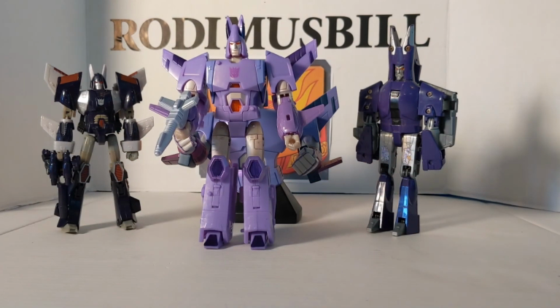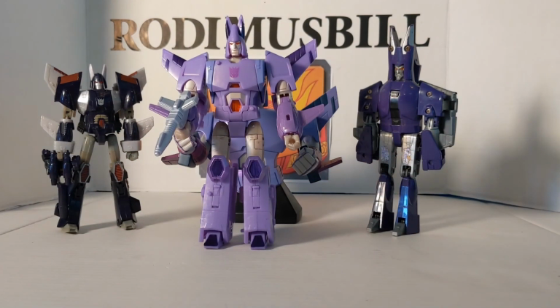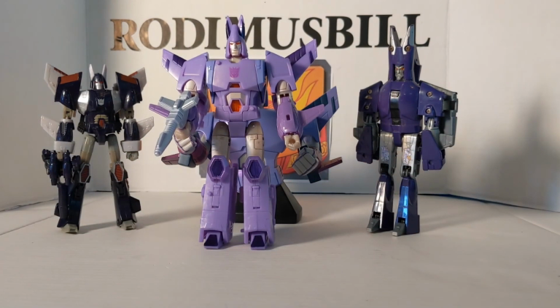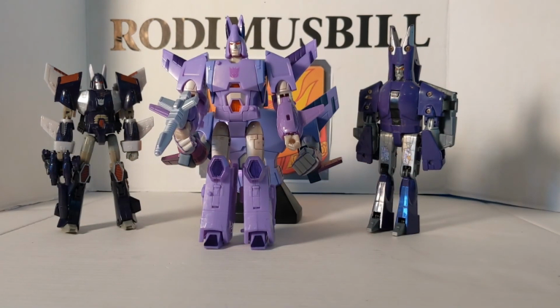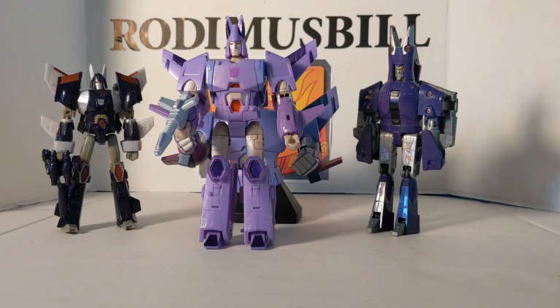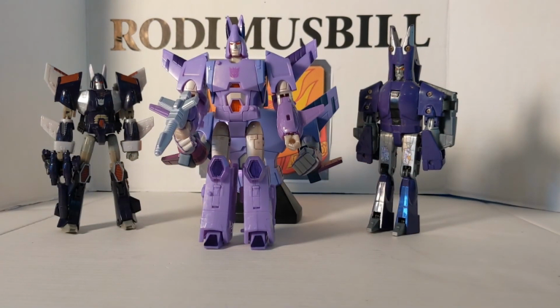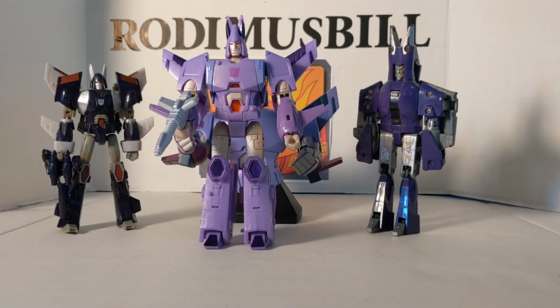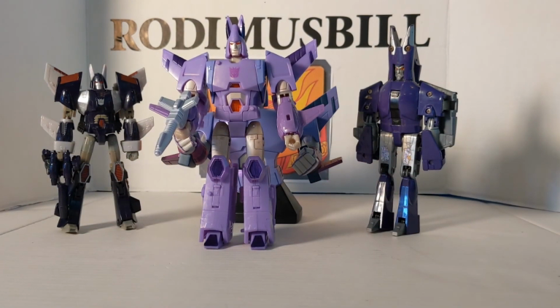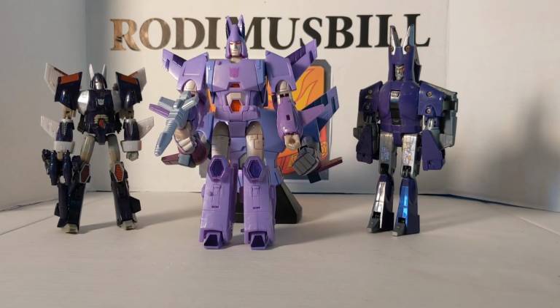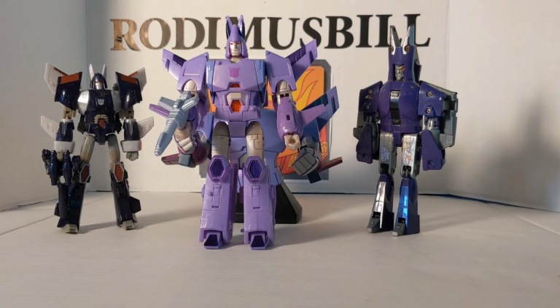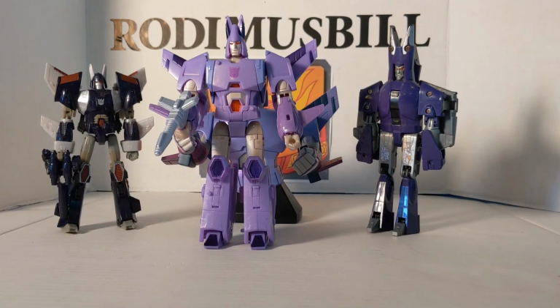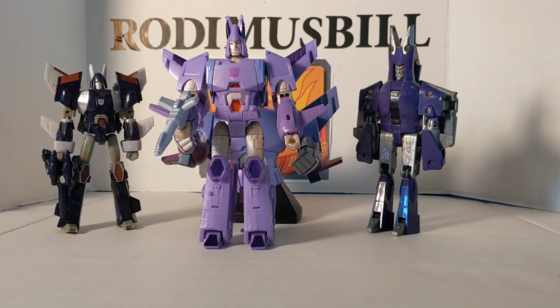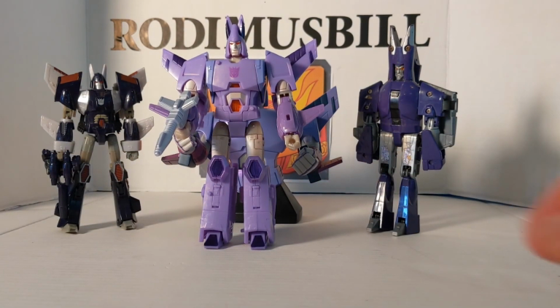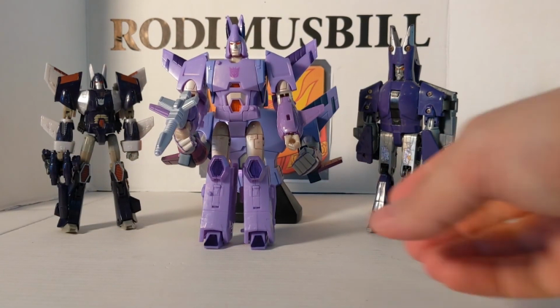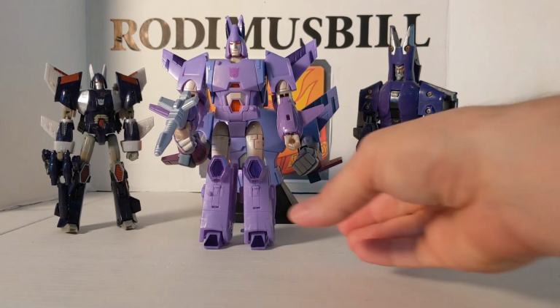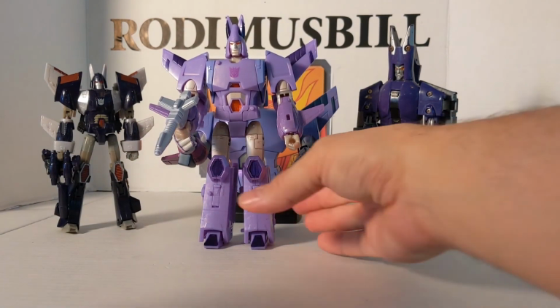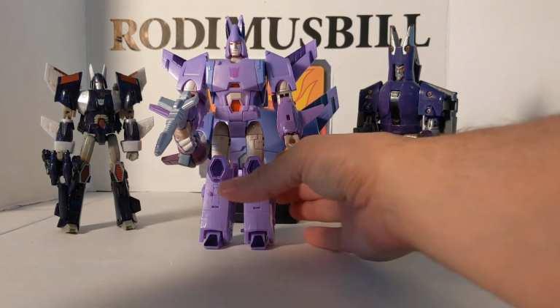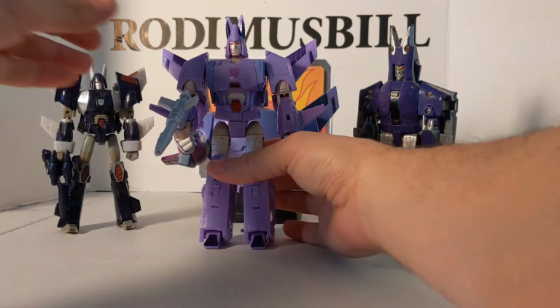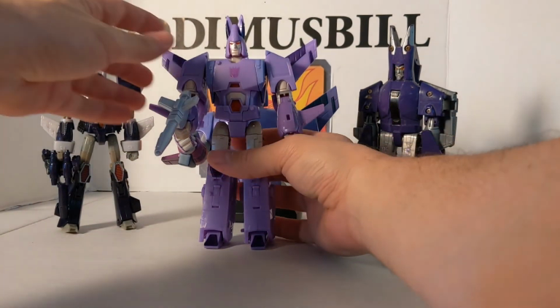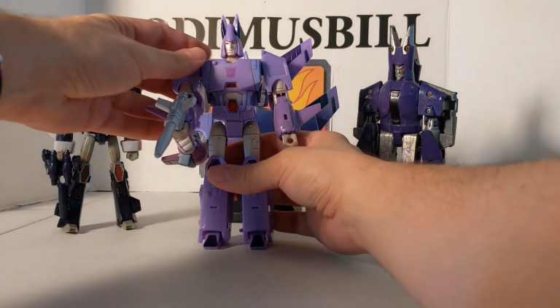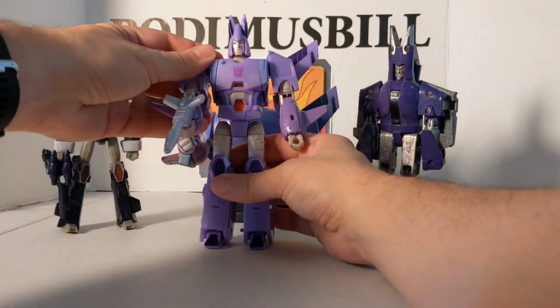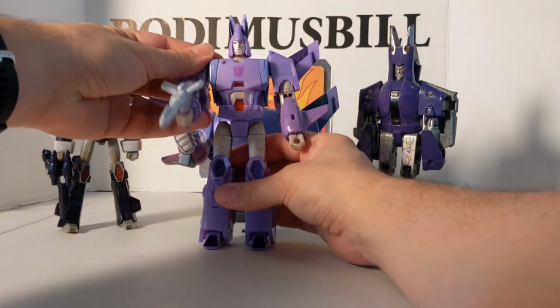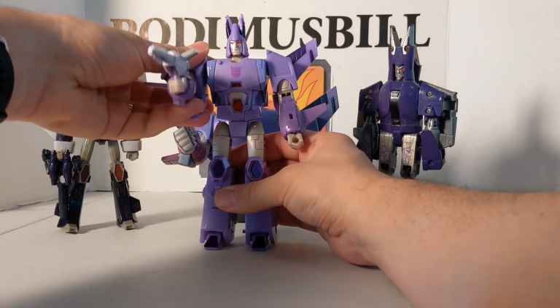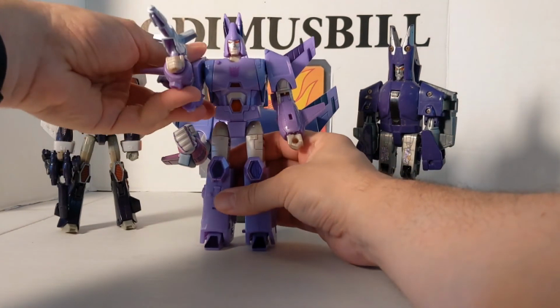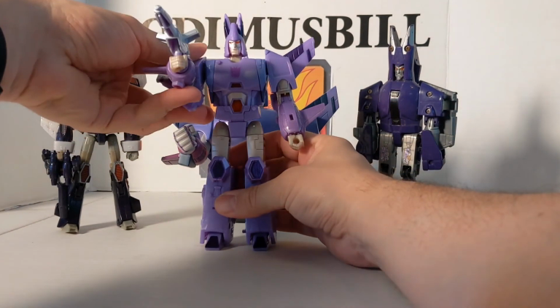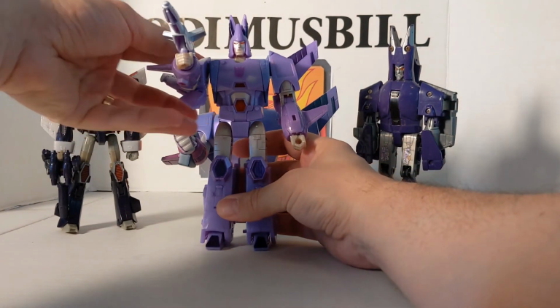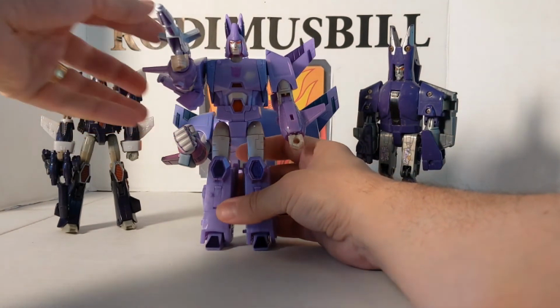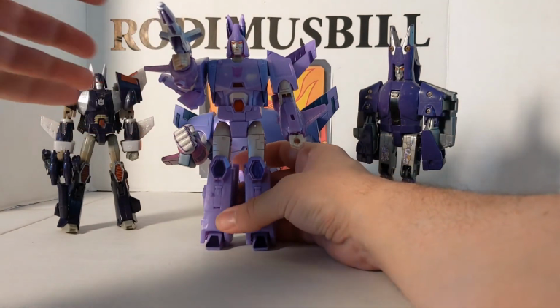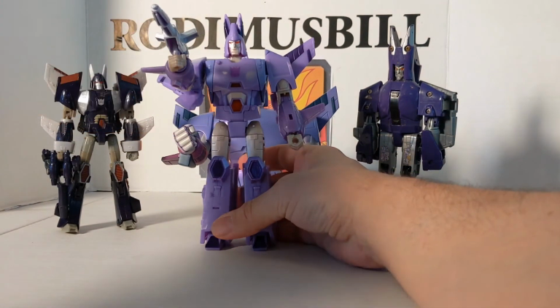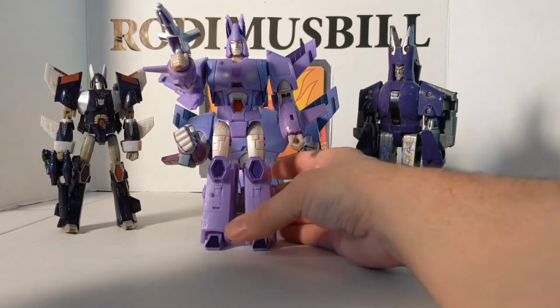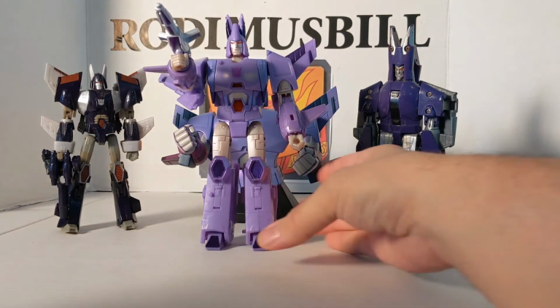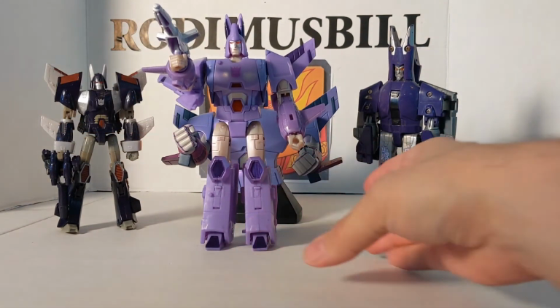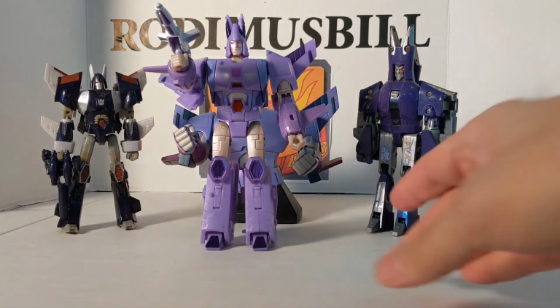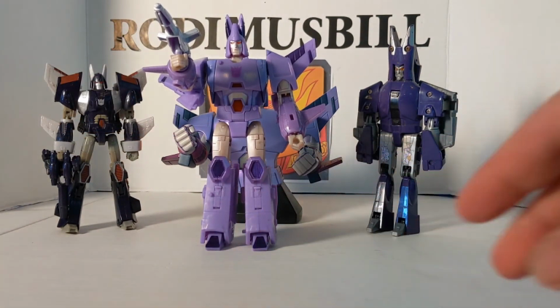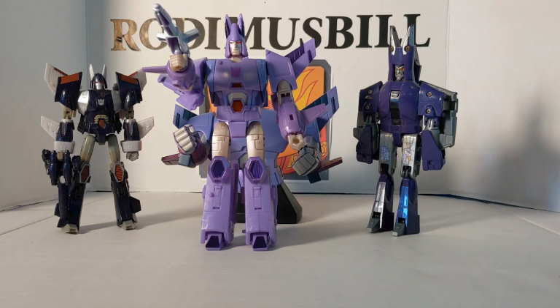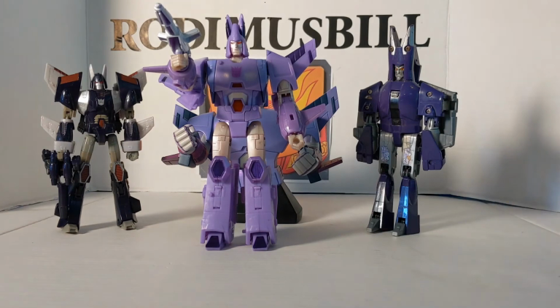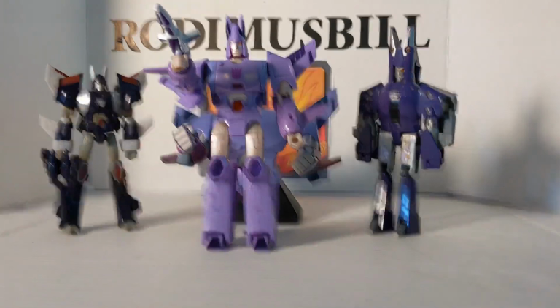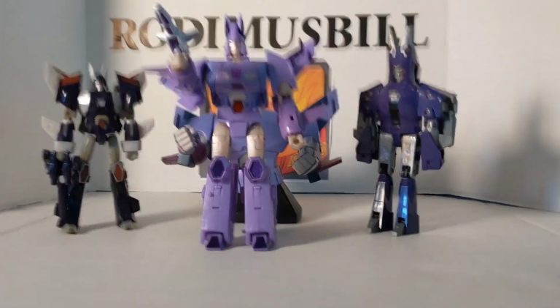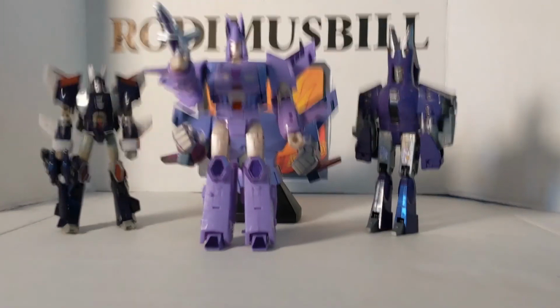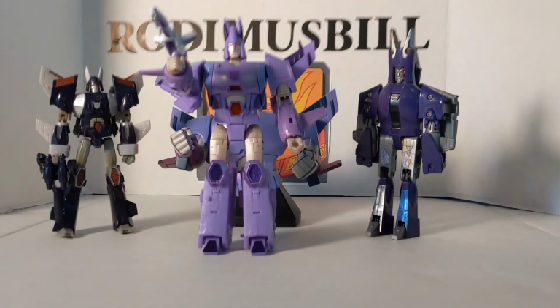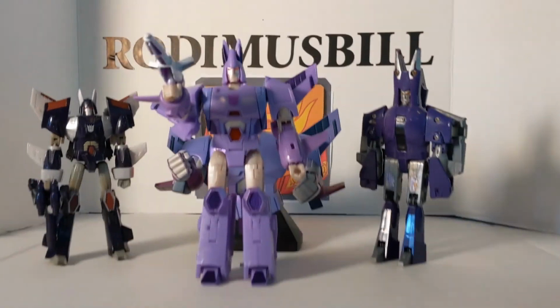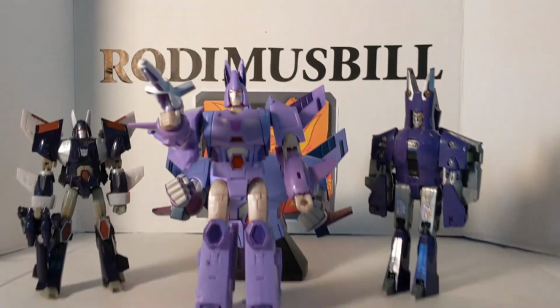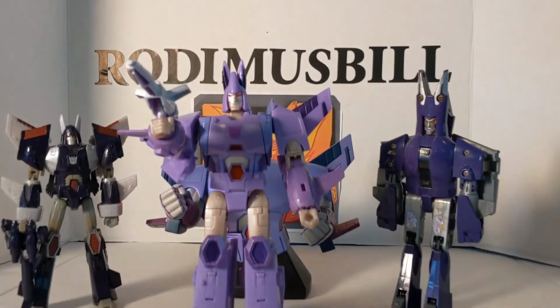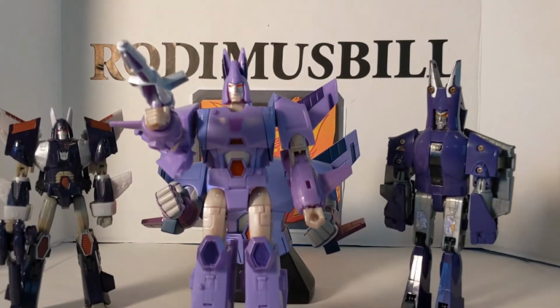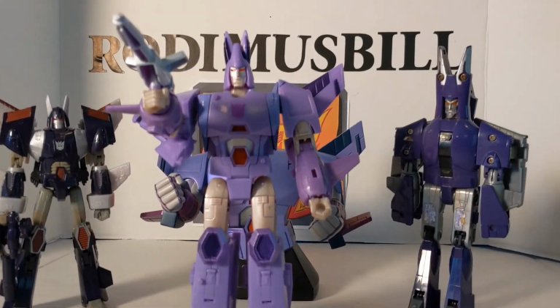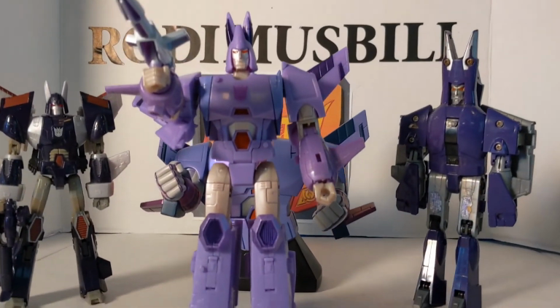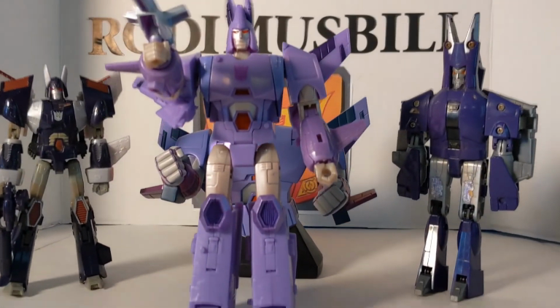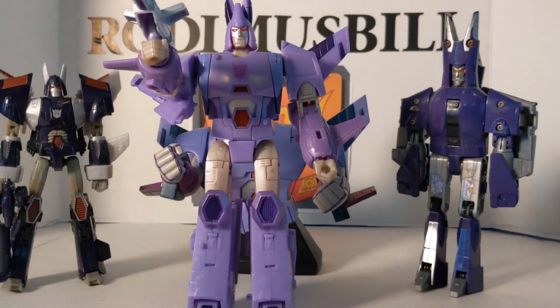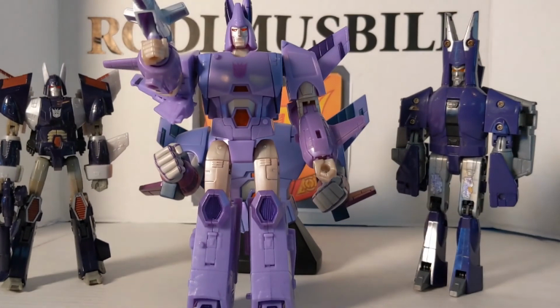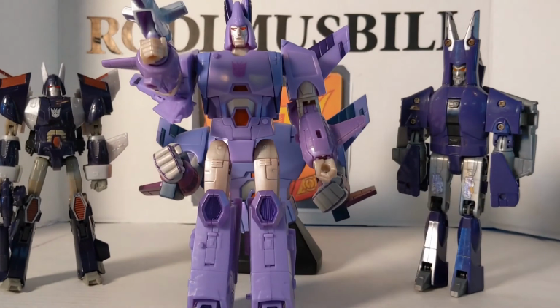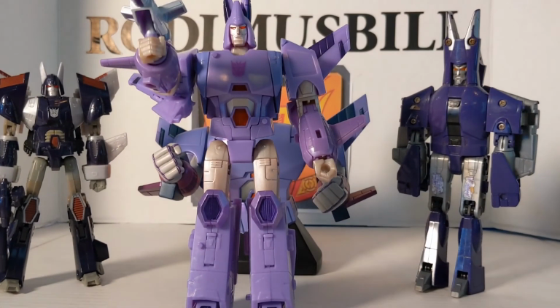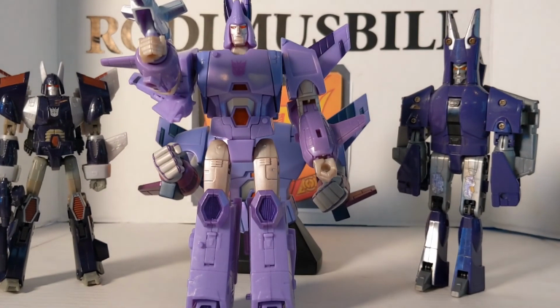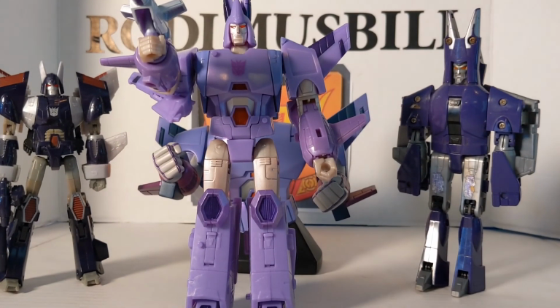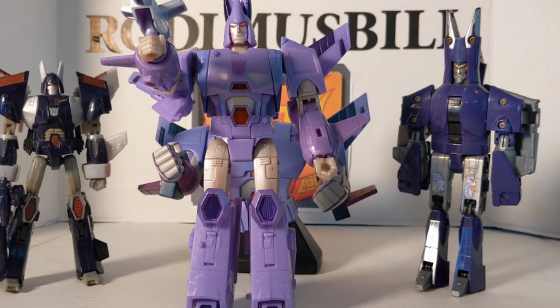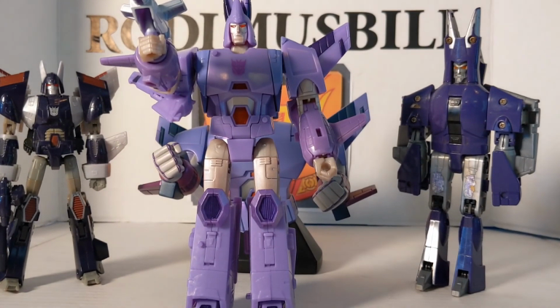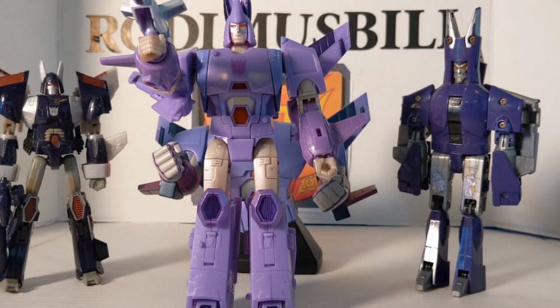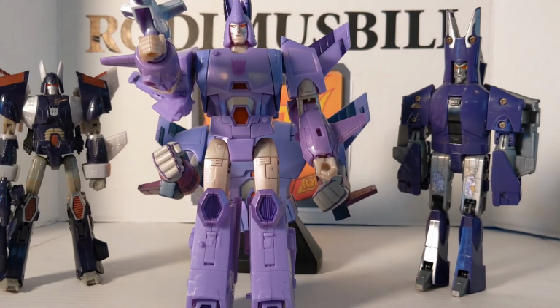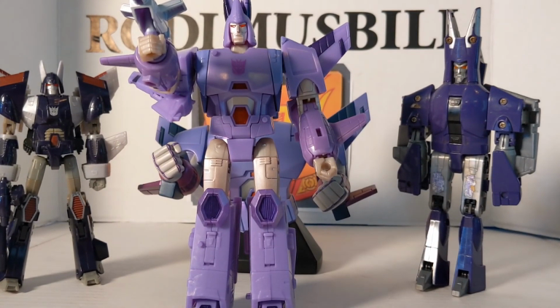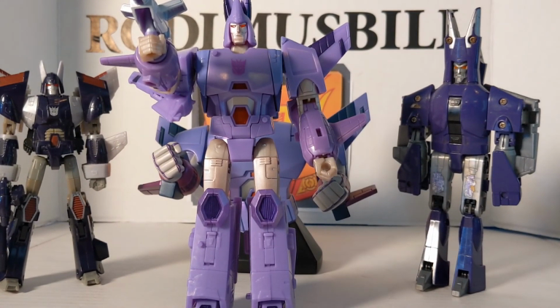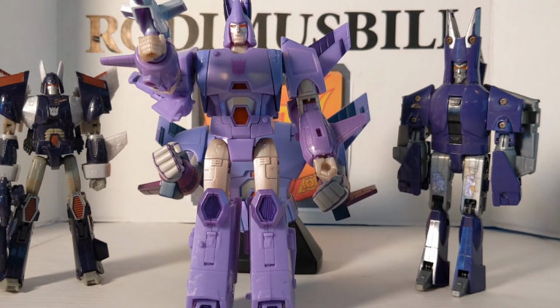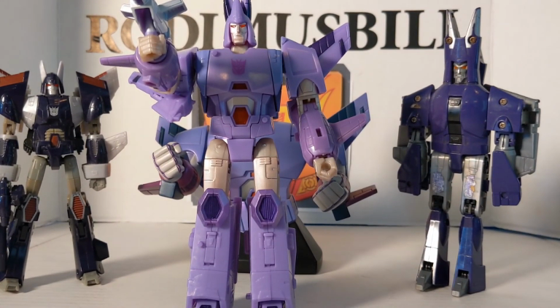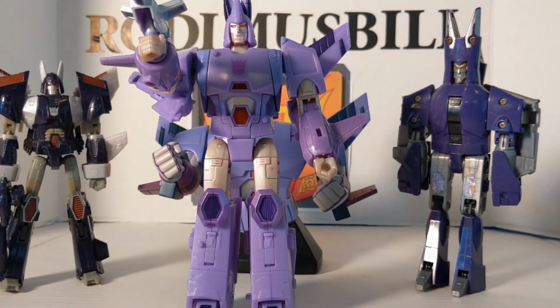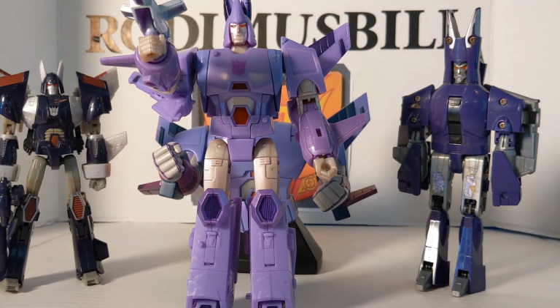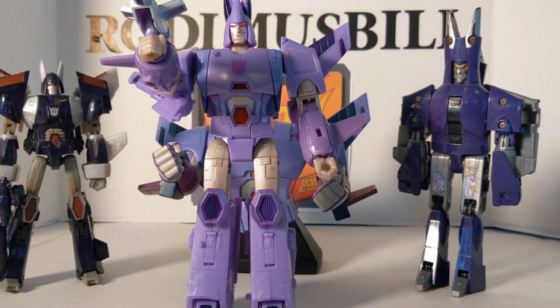And as always — Hail Galvatron, mighty leader of the Decepticons.